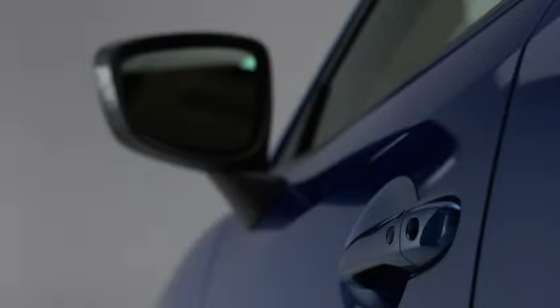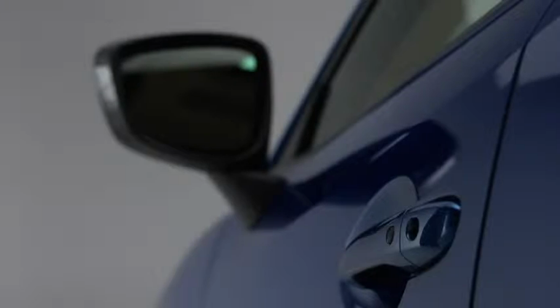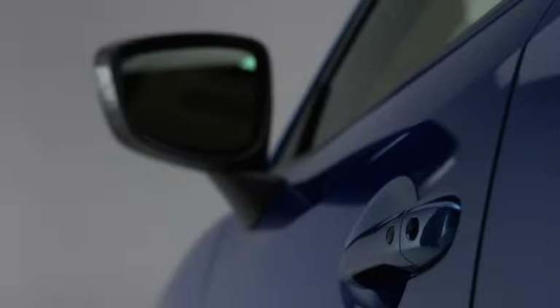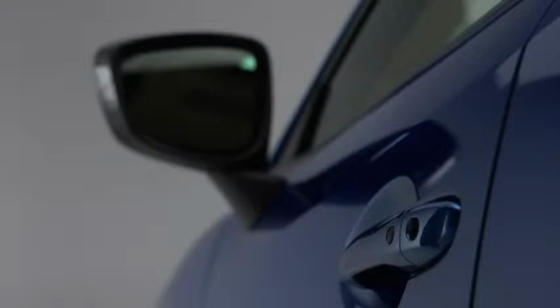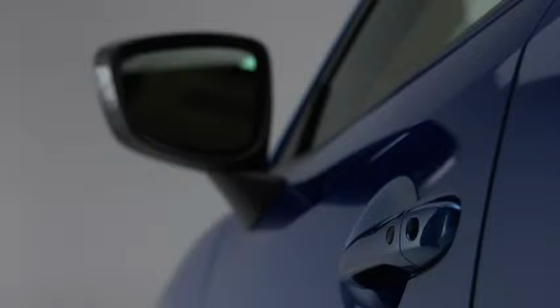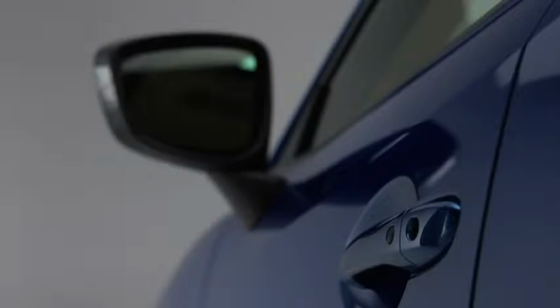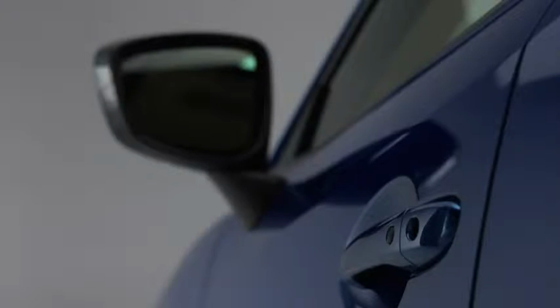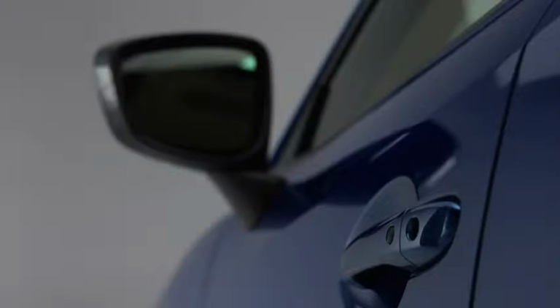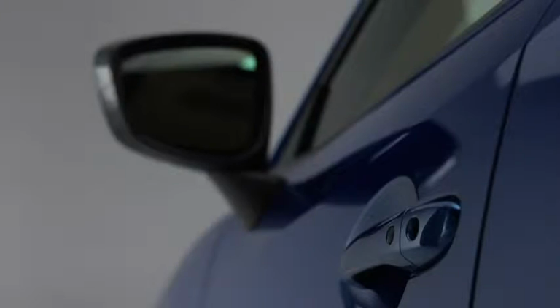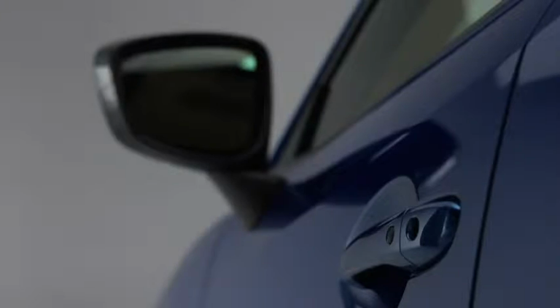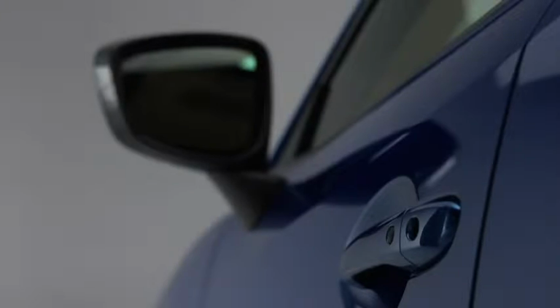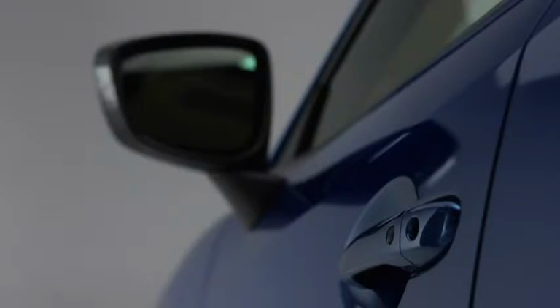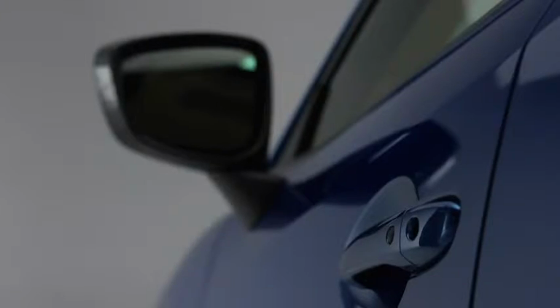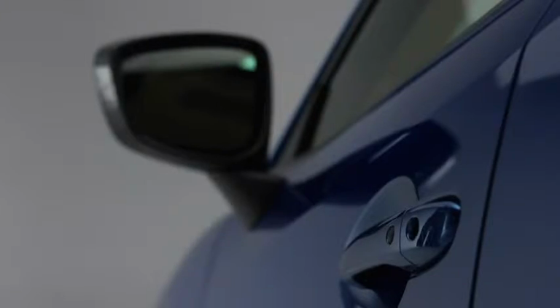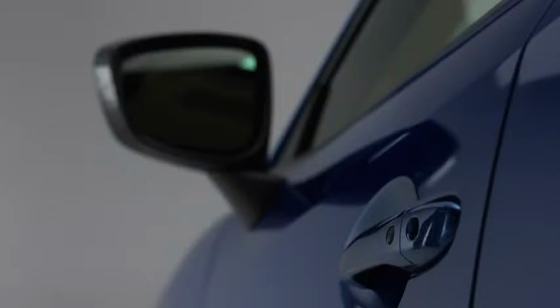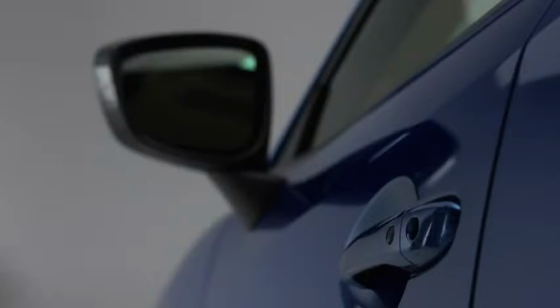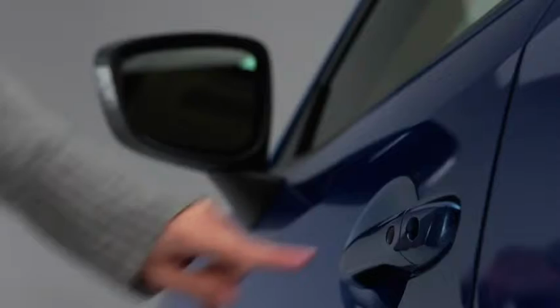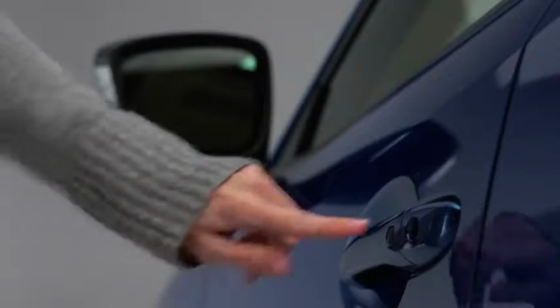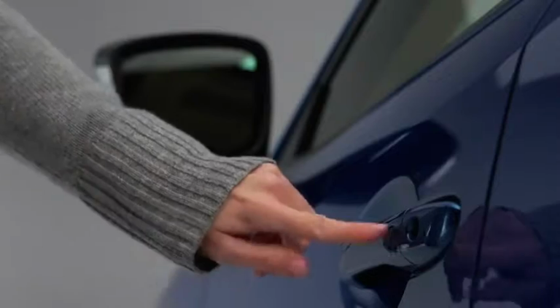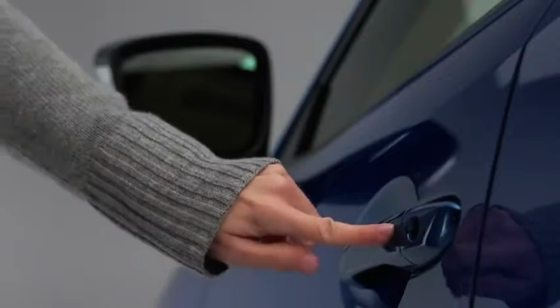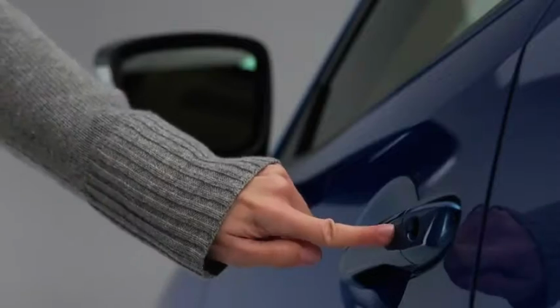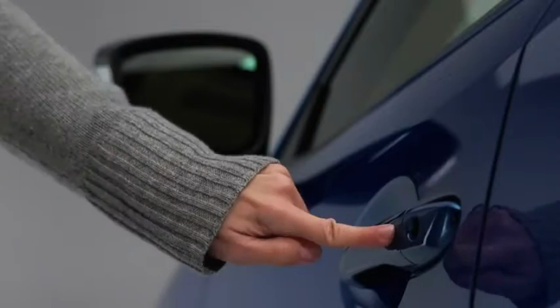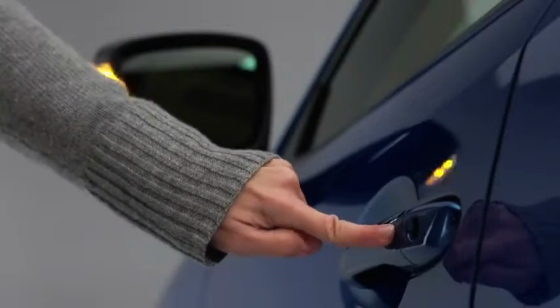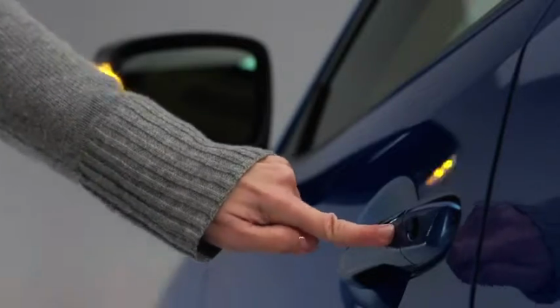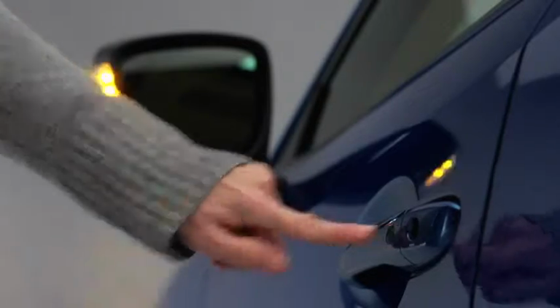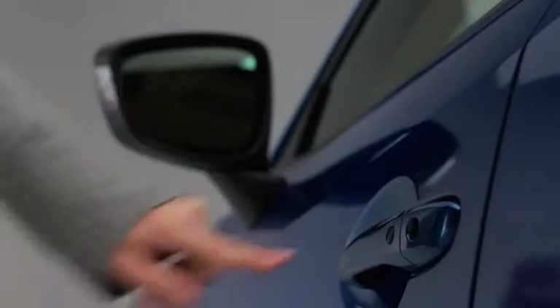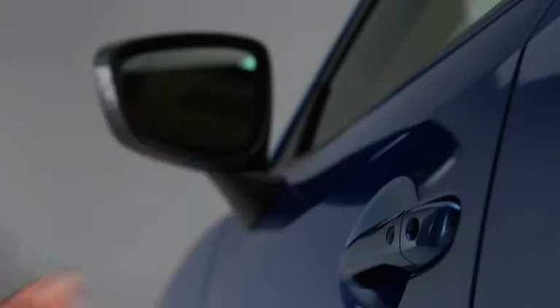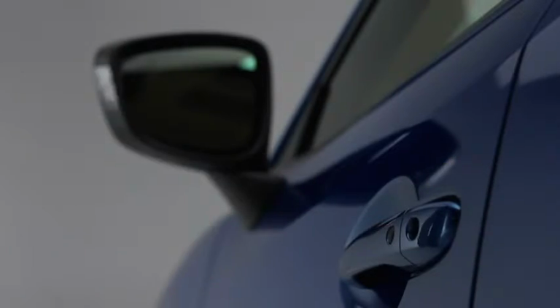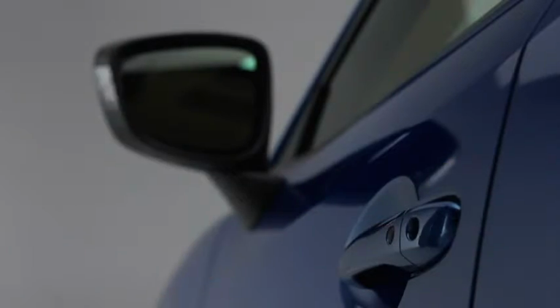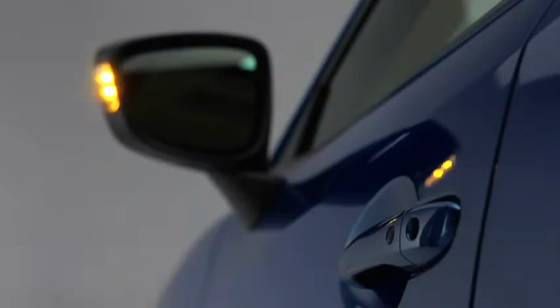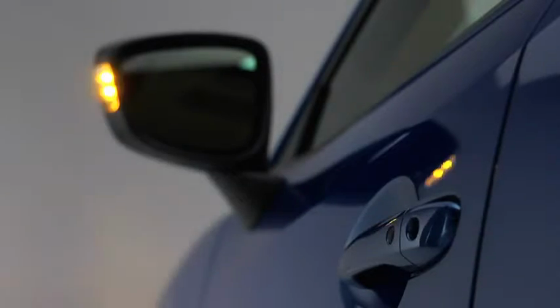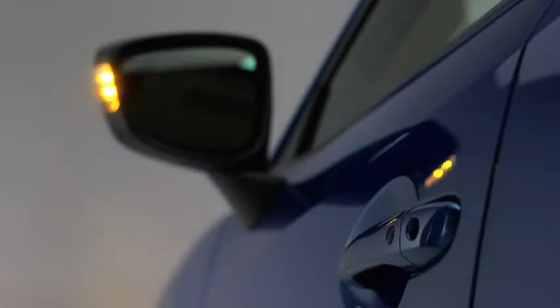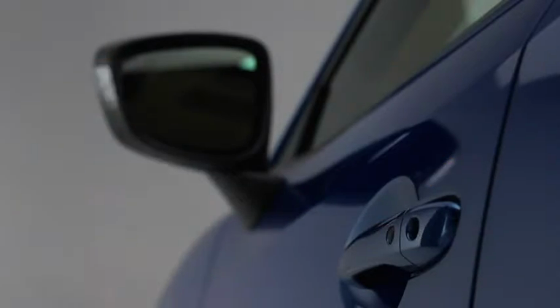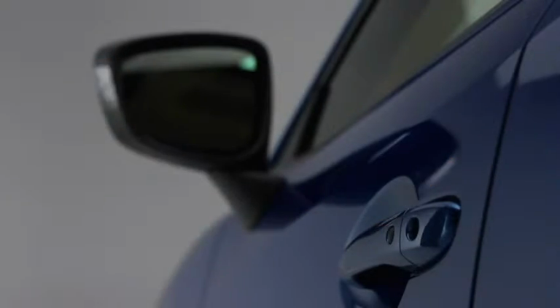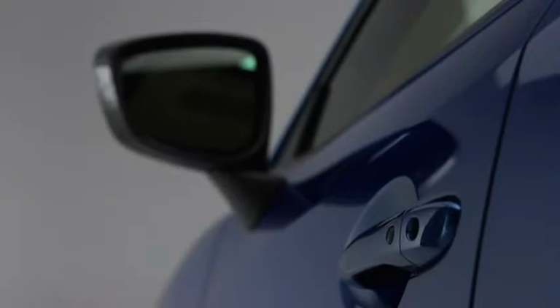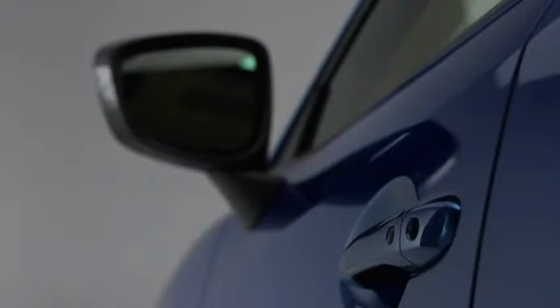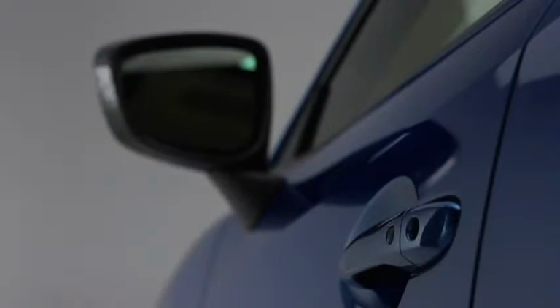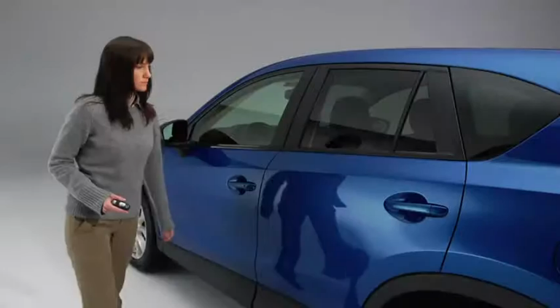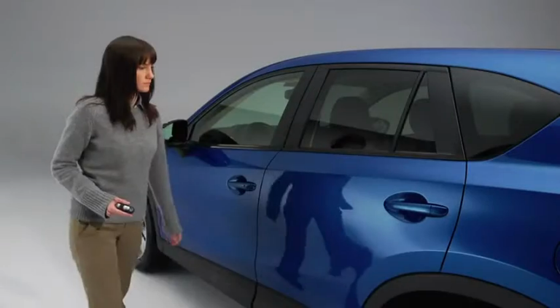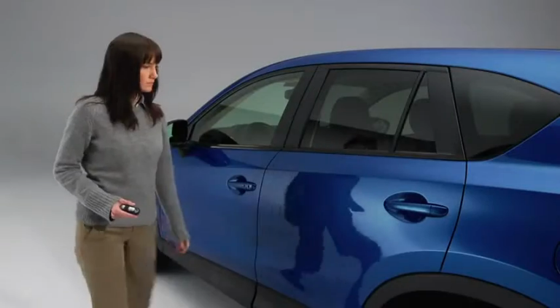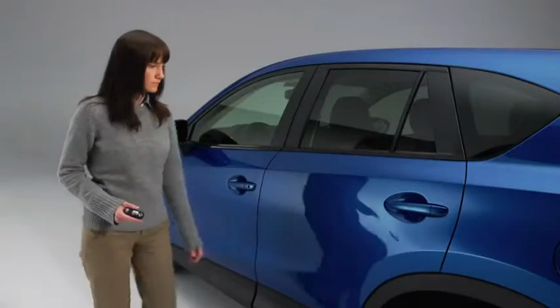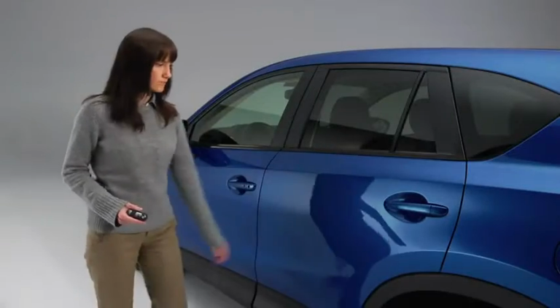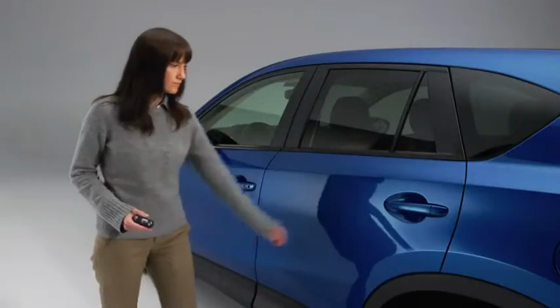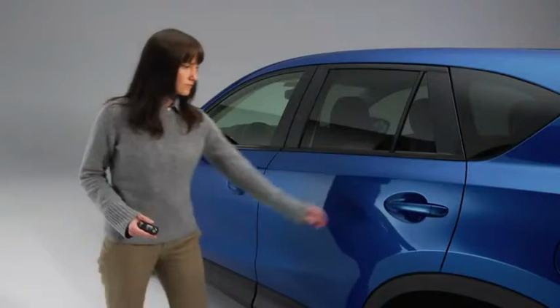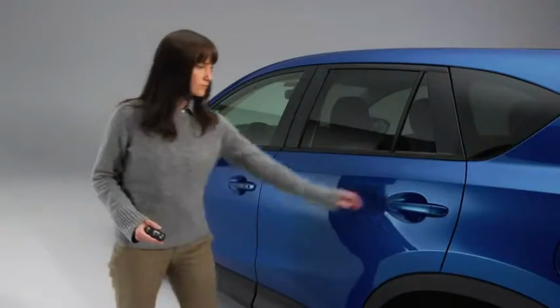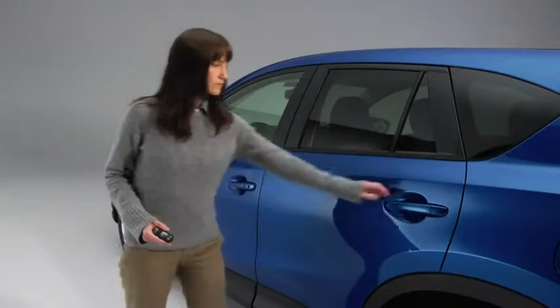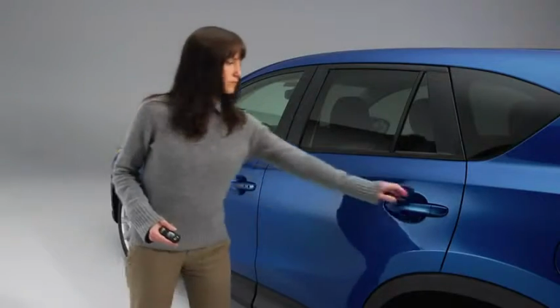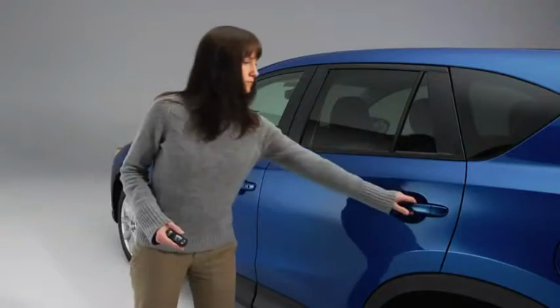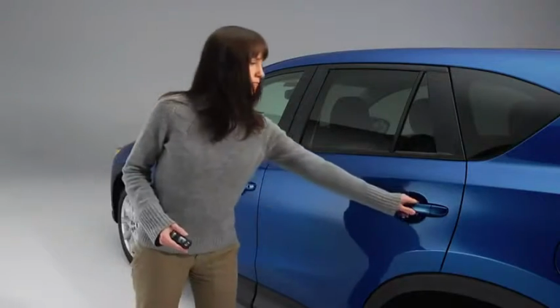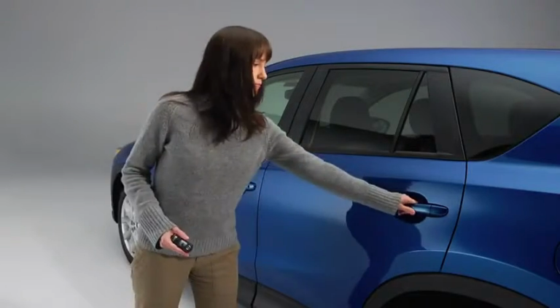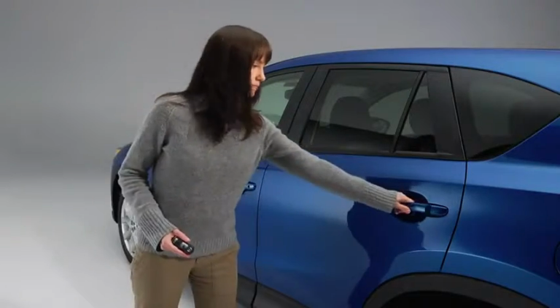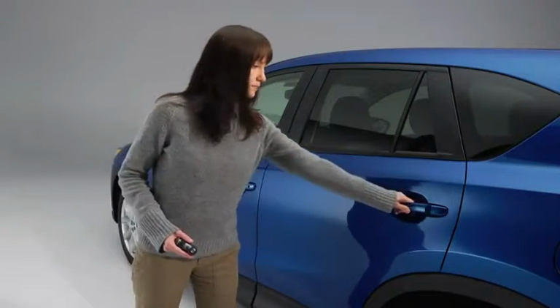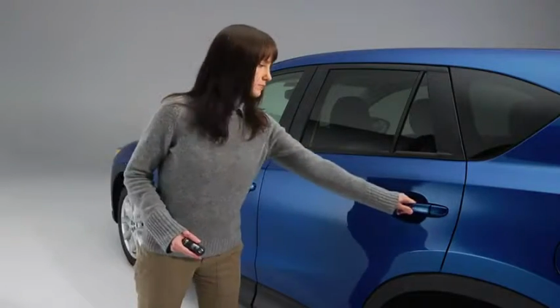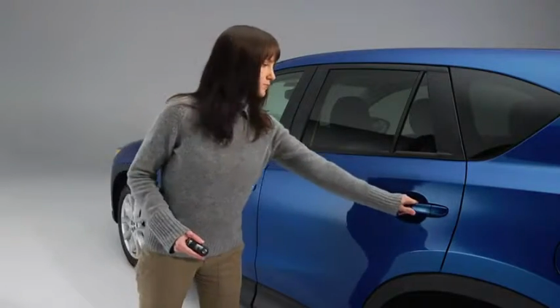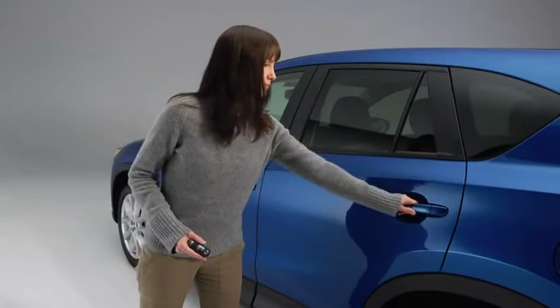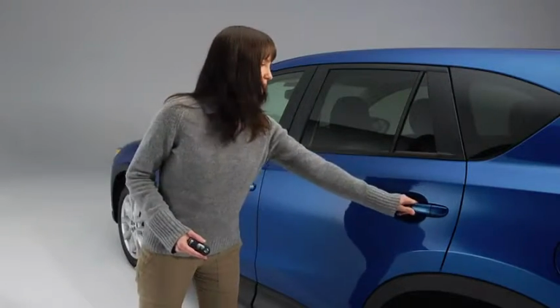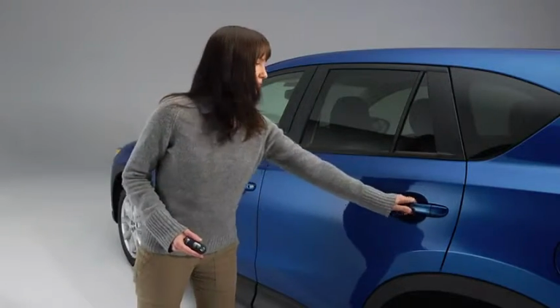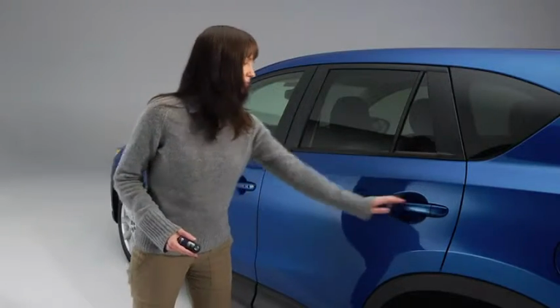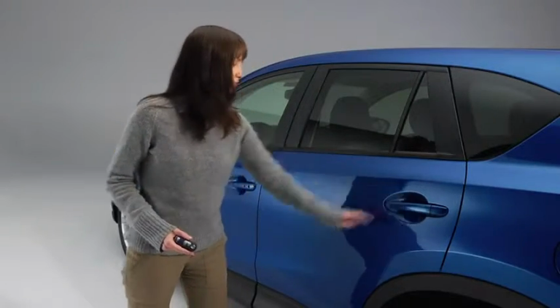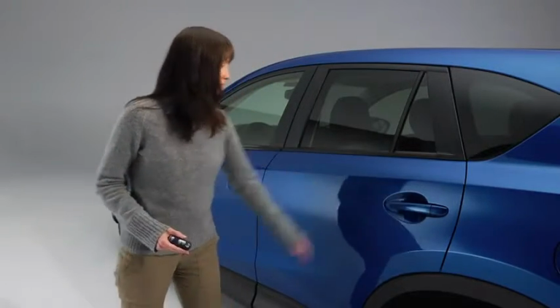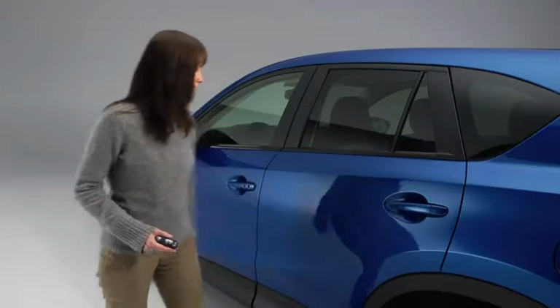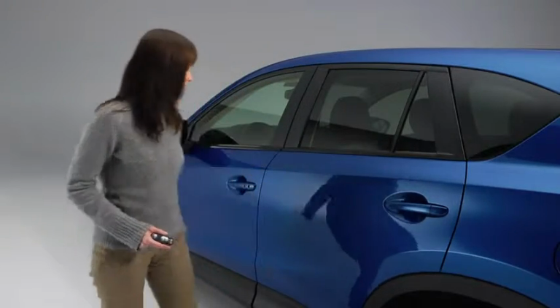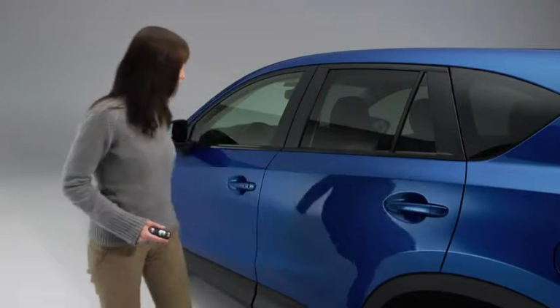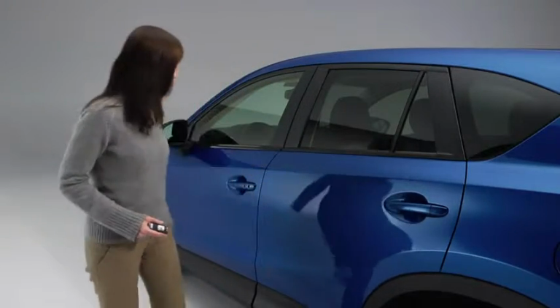To lock the doors and the liftgate, press any request switch. A beep will sound and the hazard warning lights will flash once.